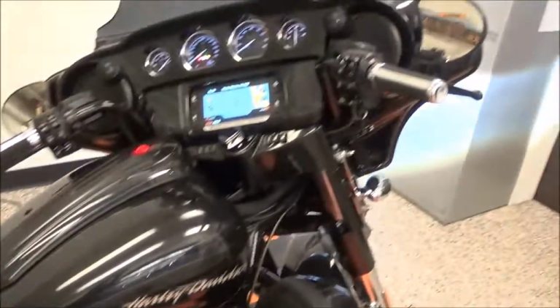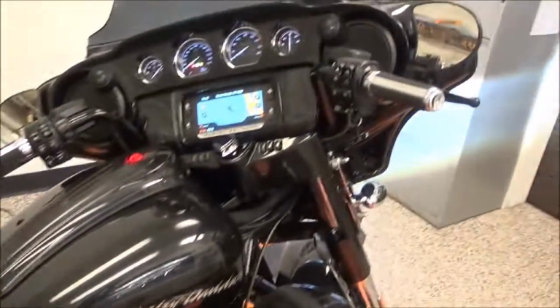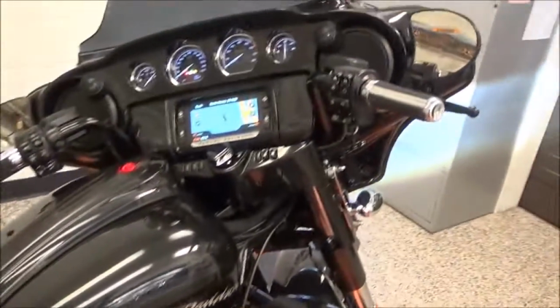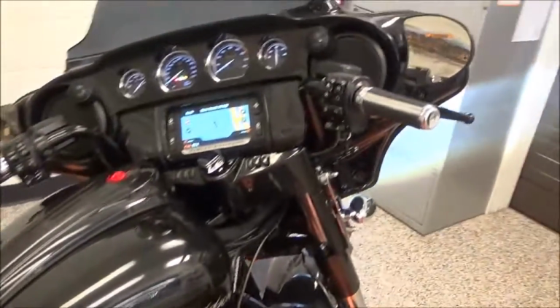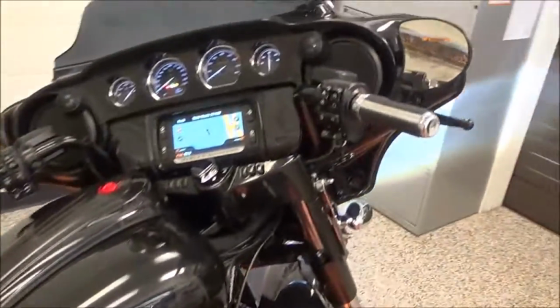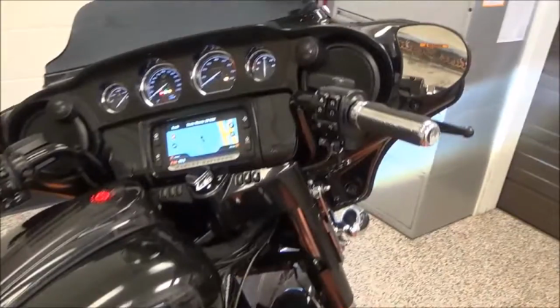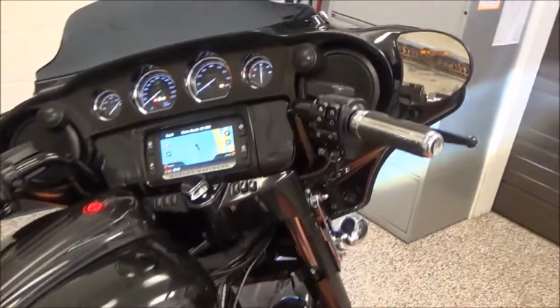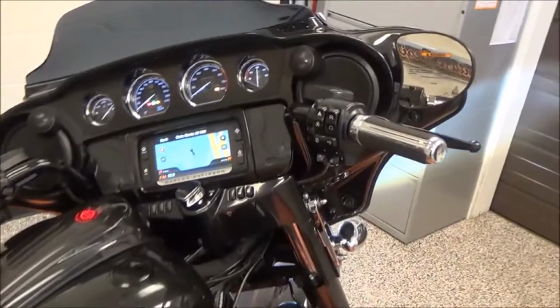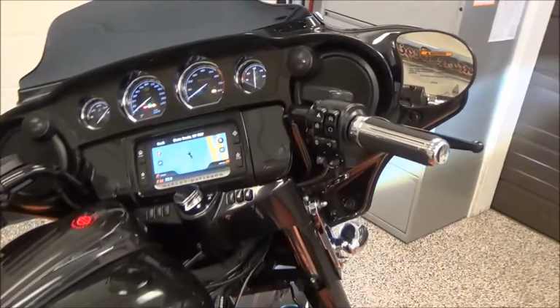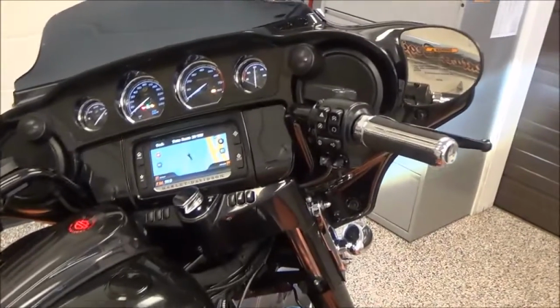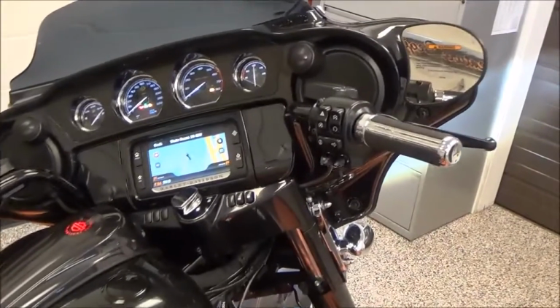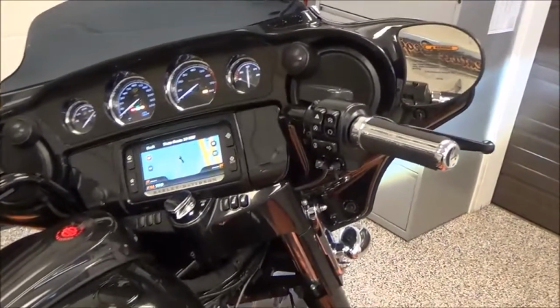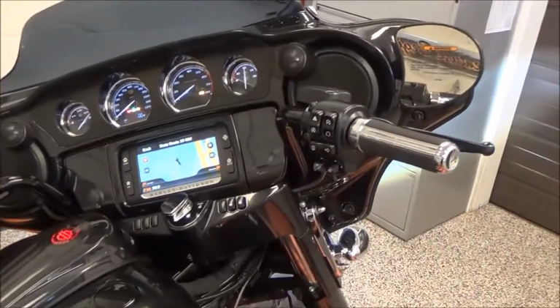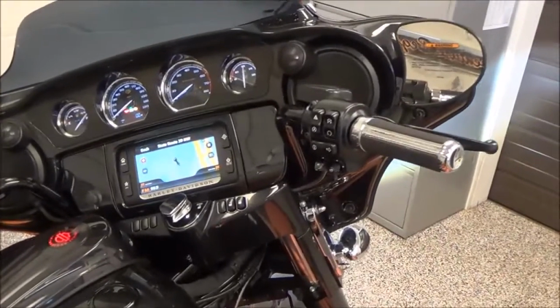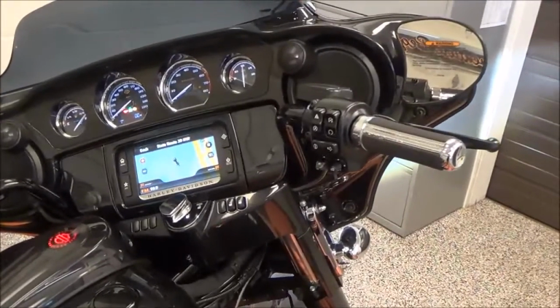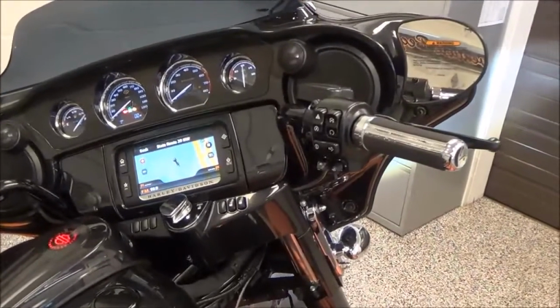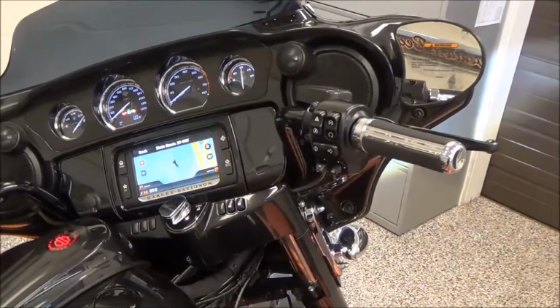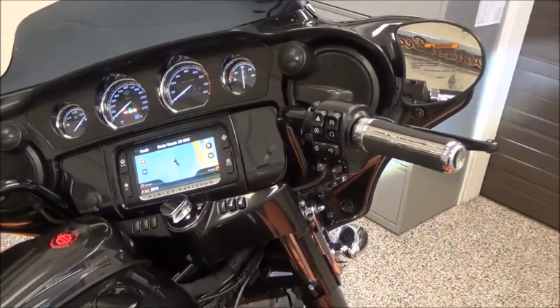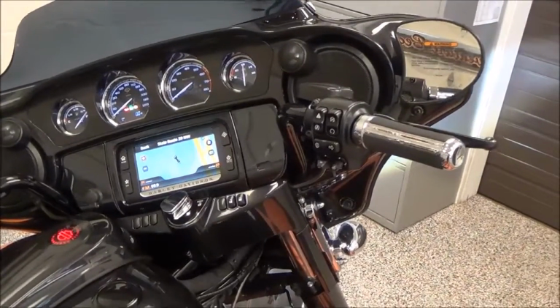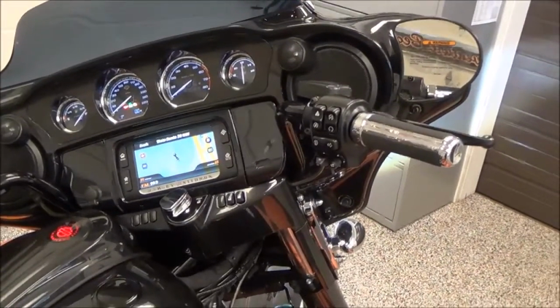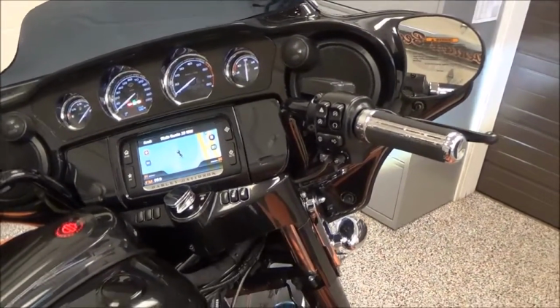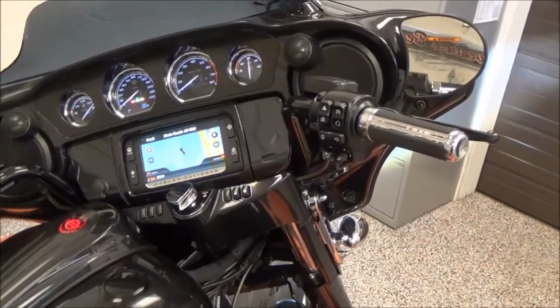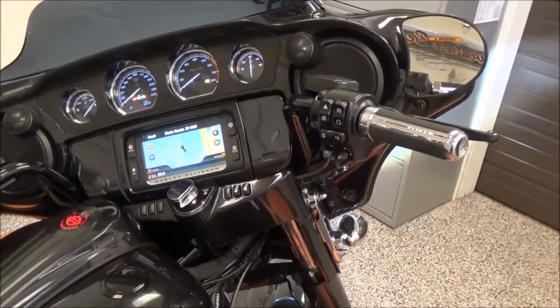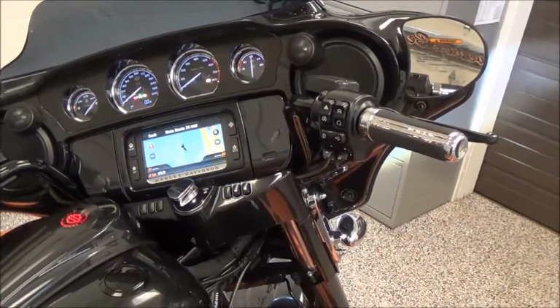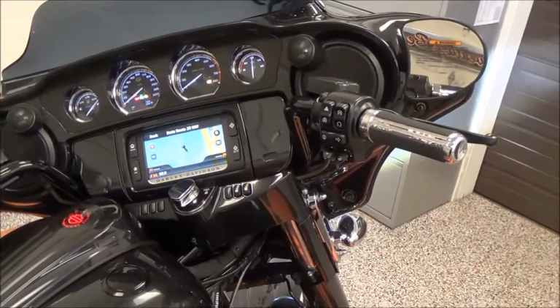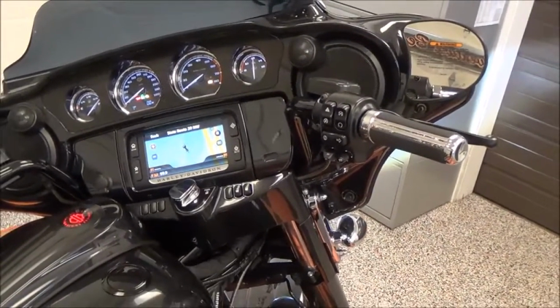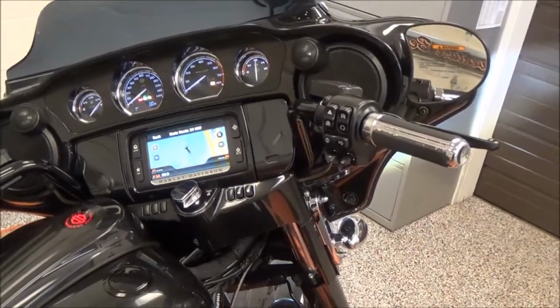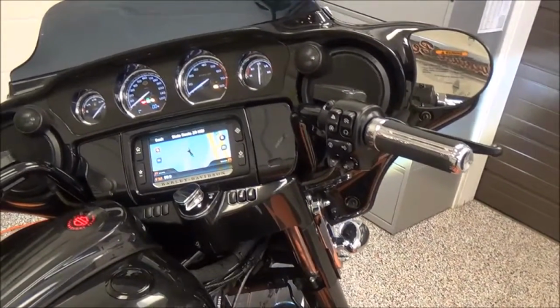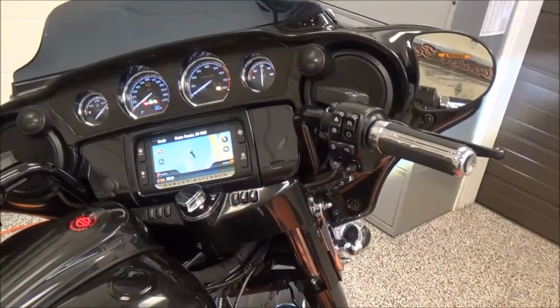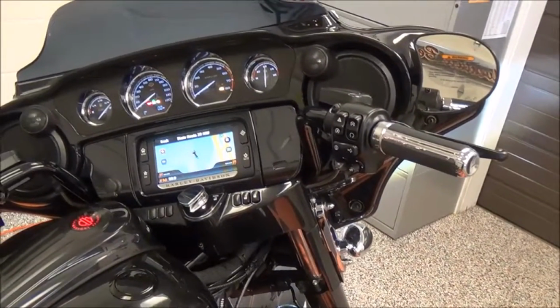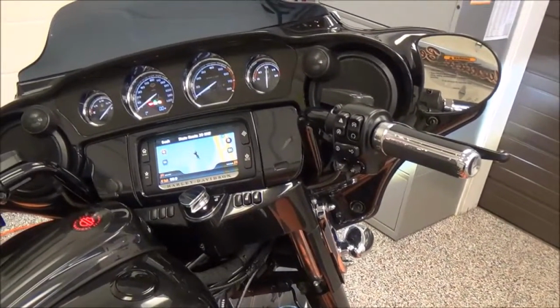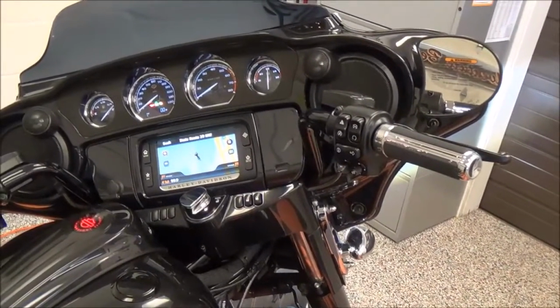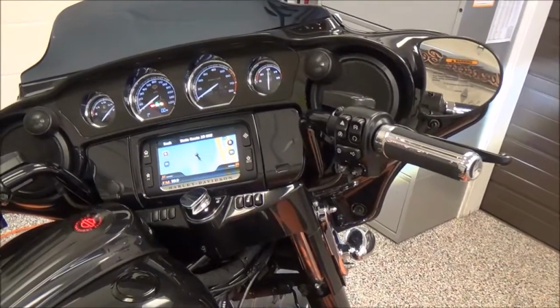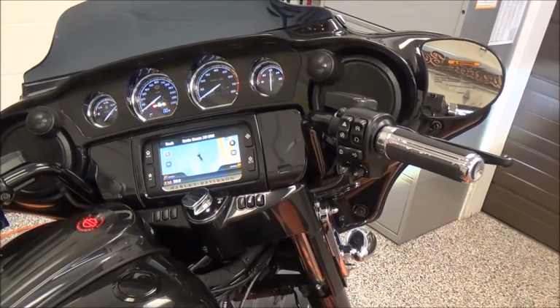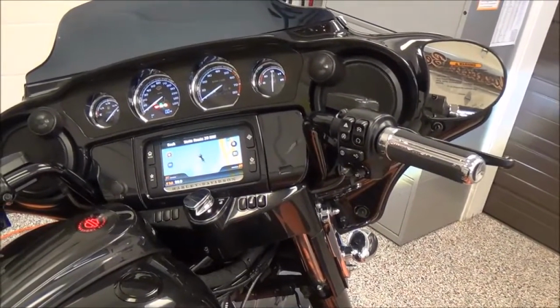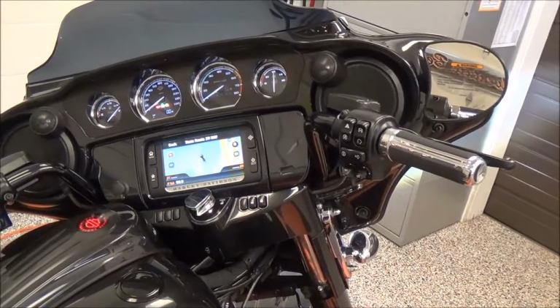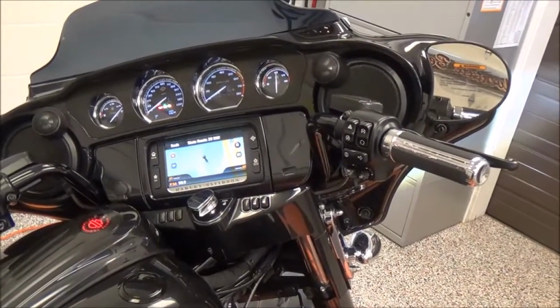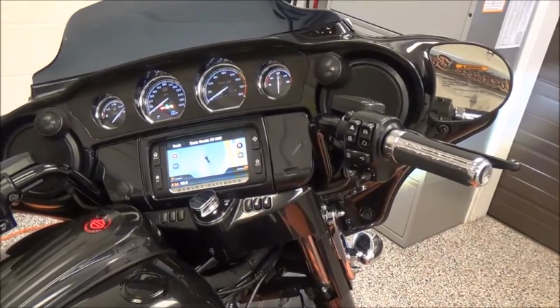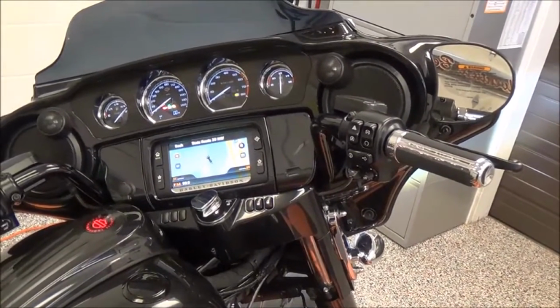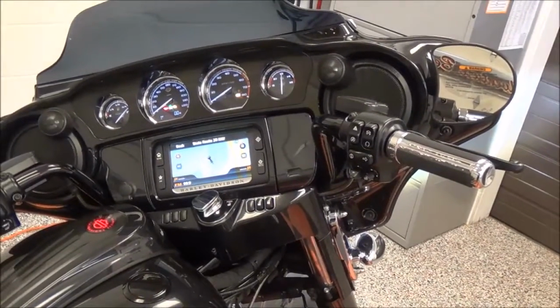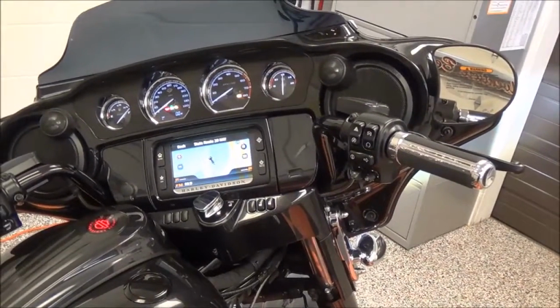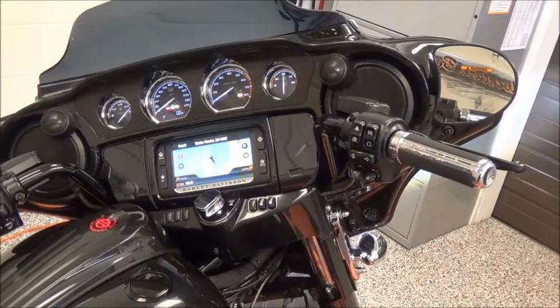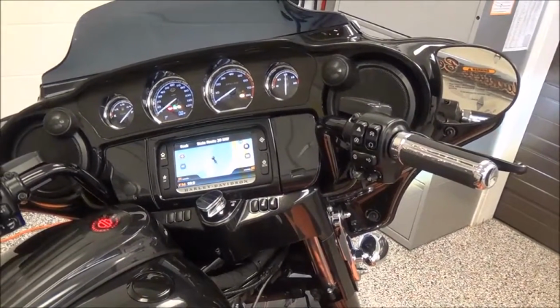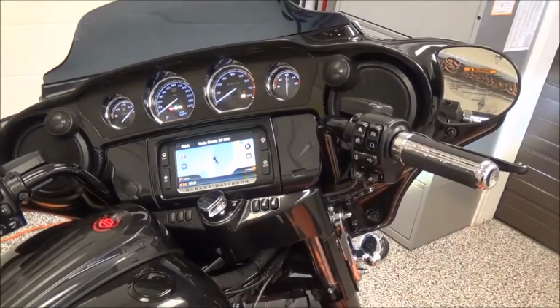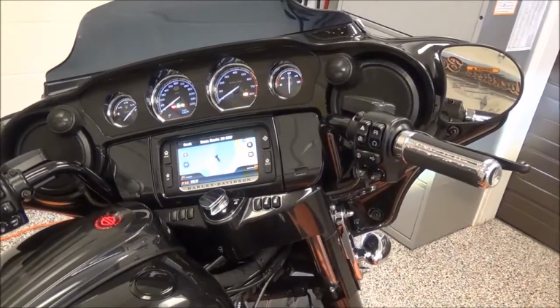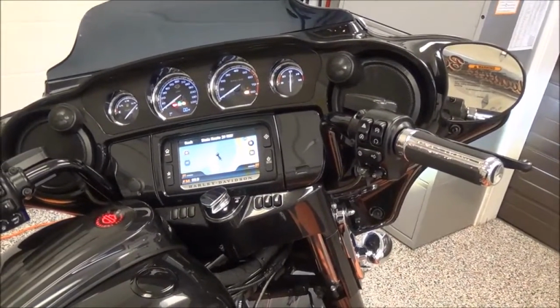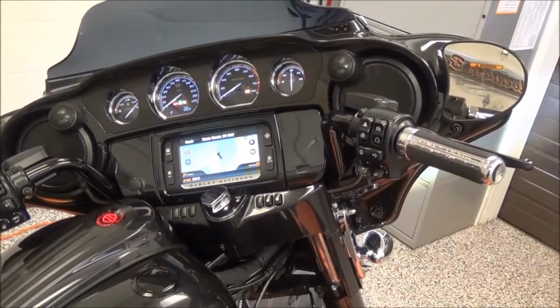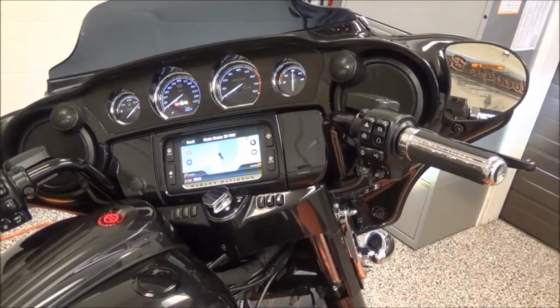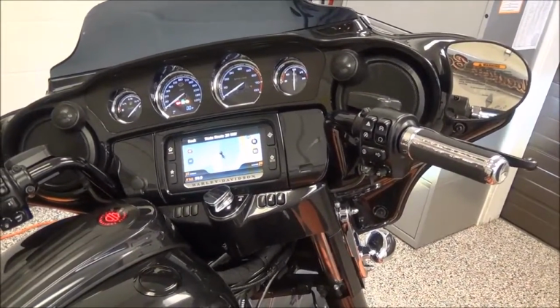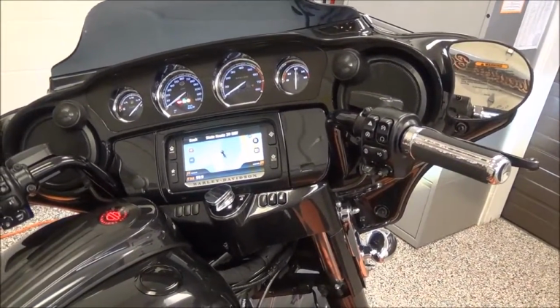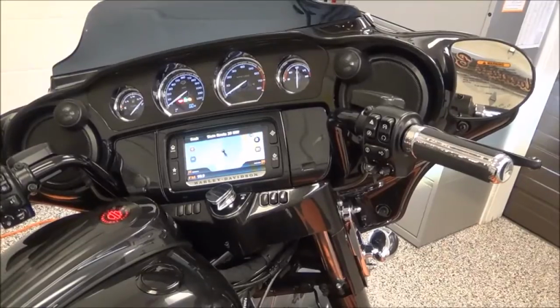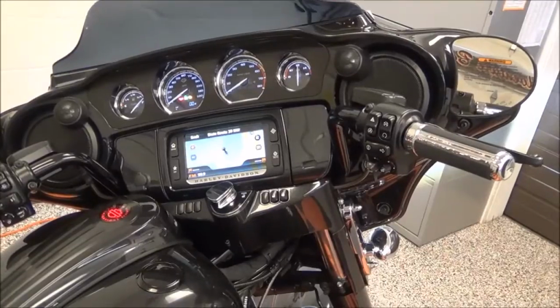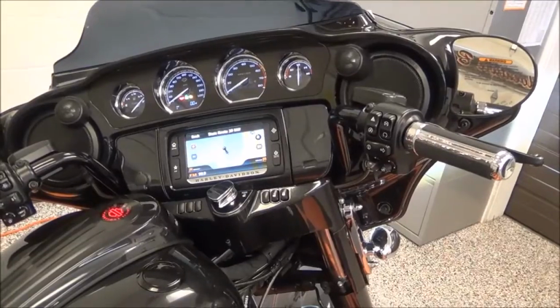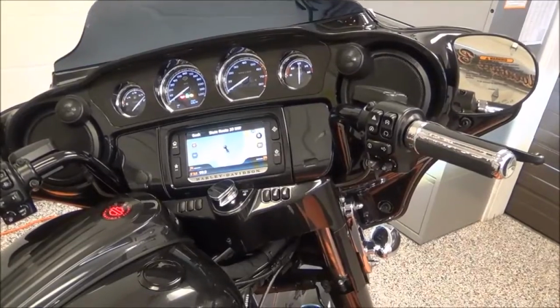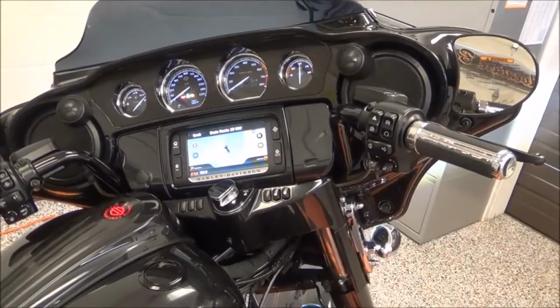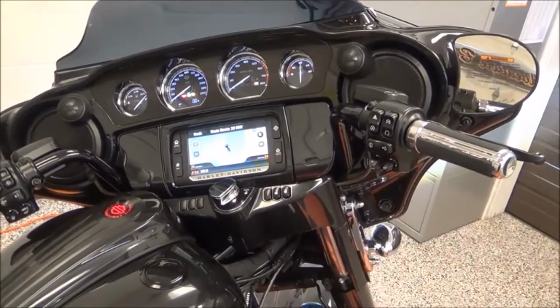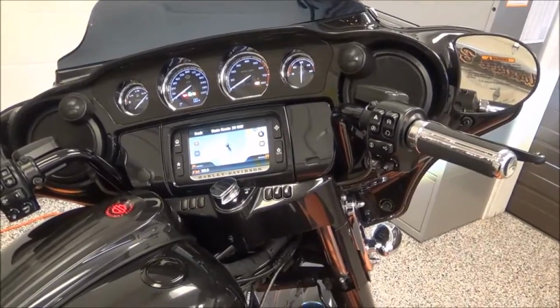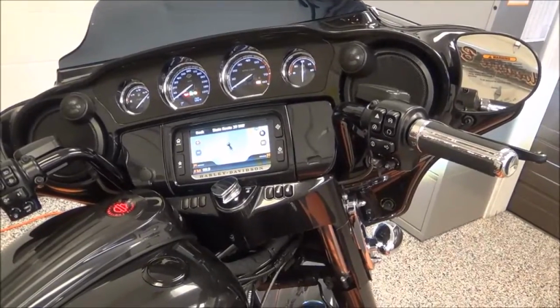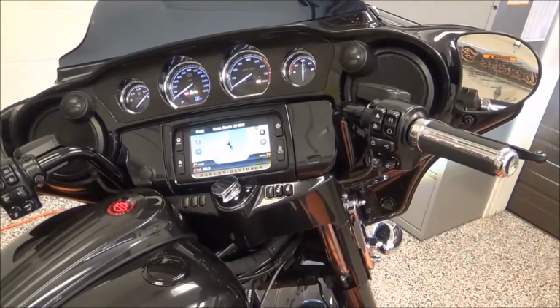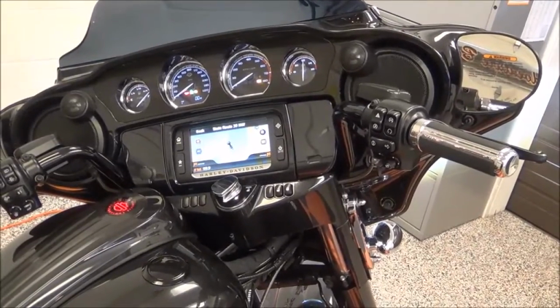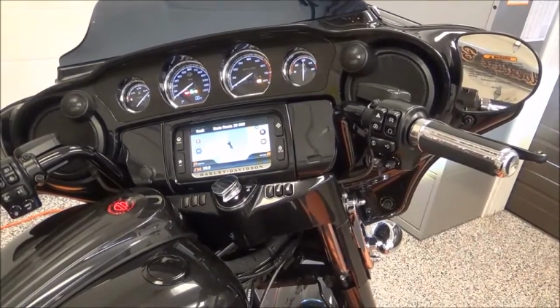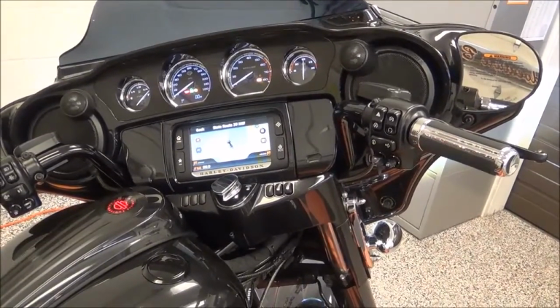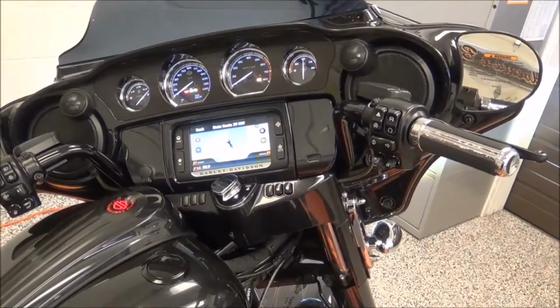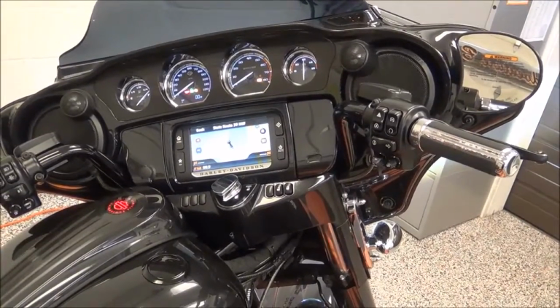AM, FM, weather band, Bluetooth, GPS, and also Sirius XM satellite radio.